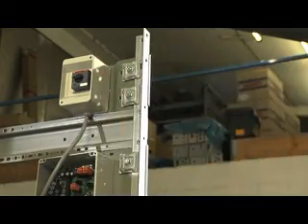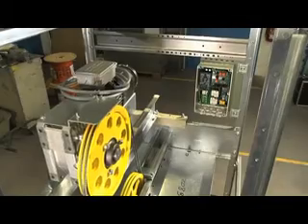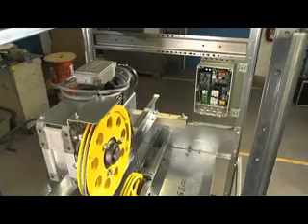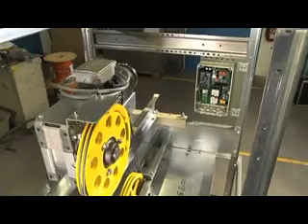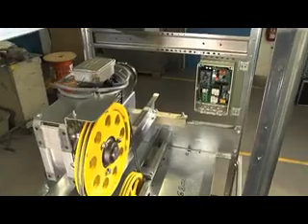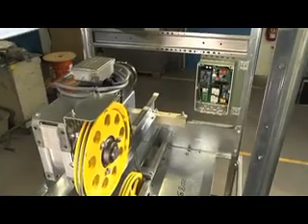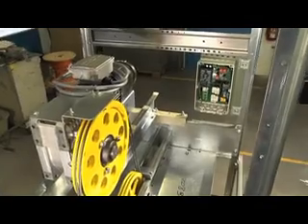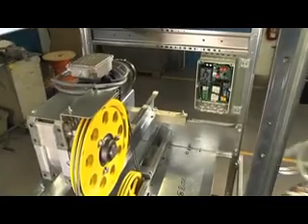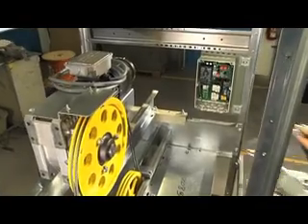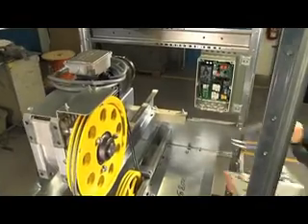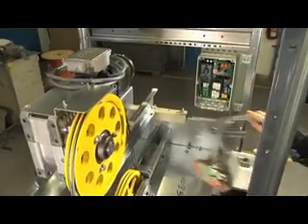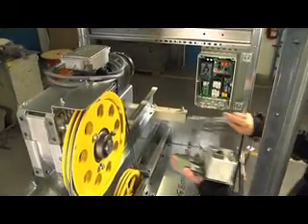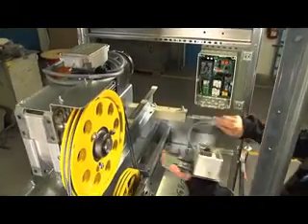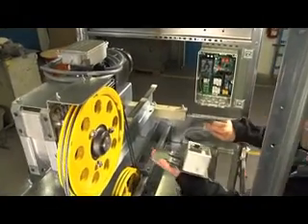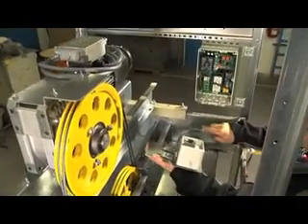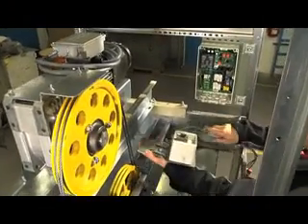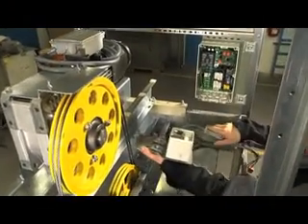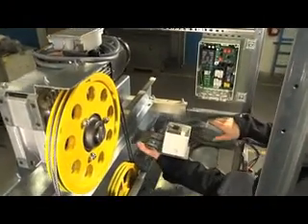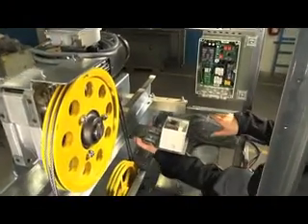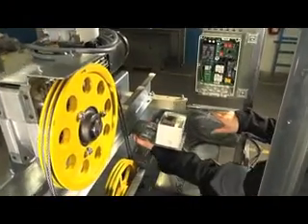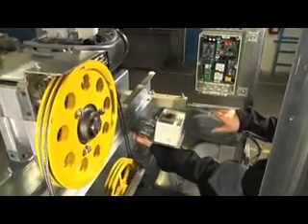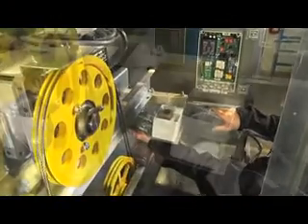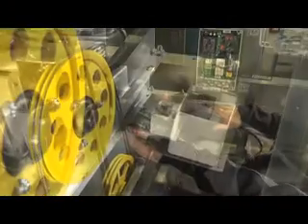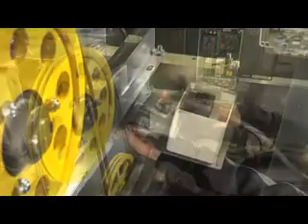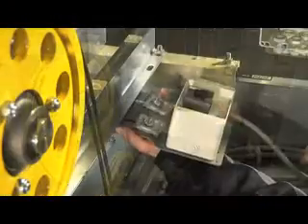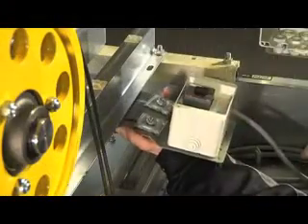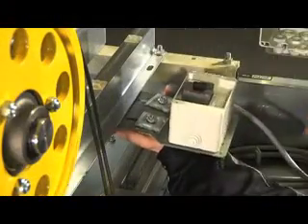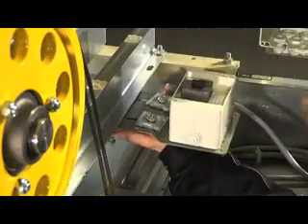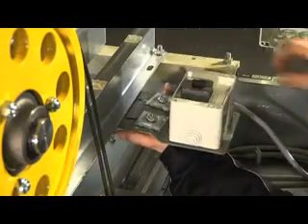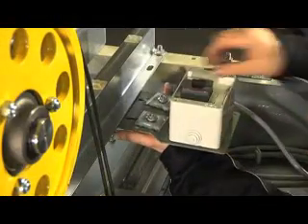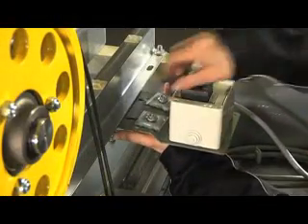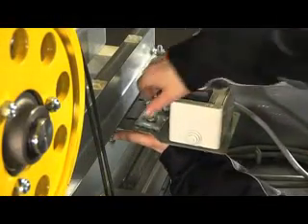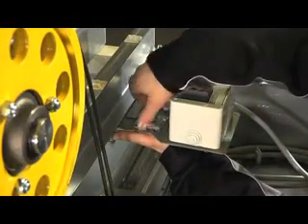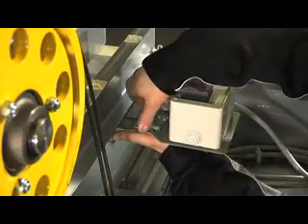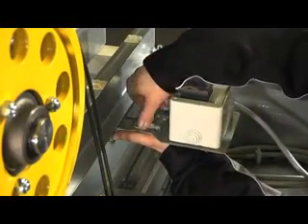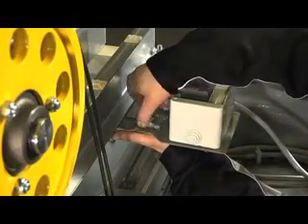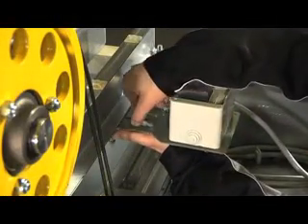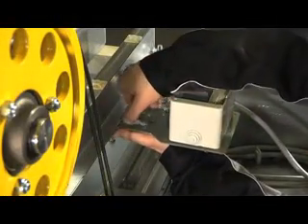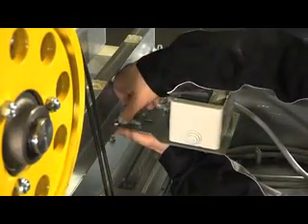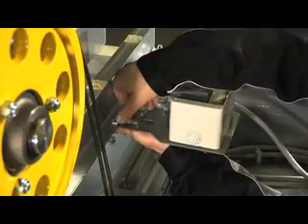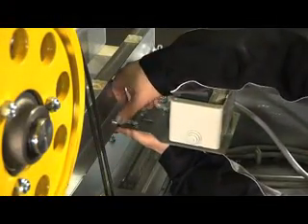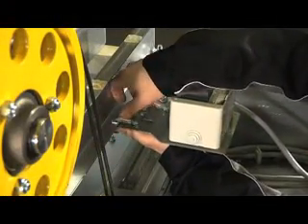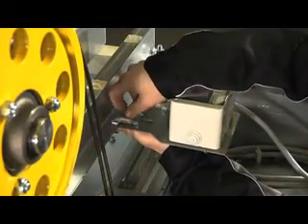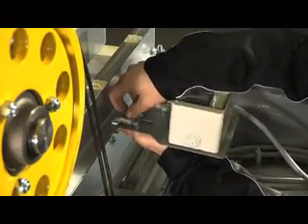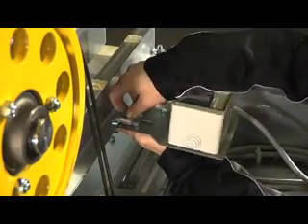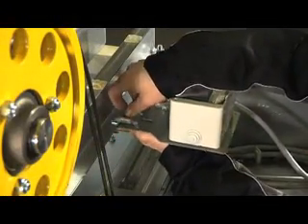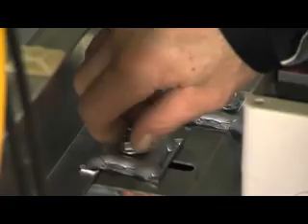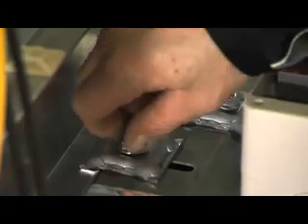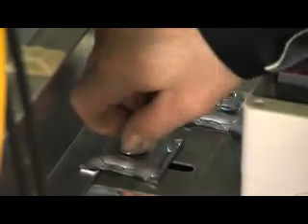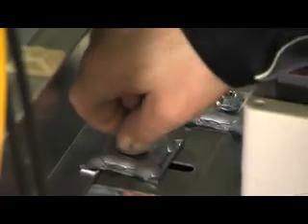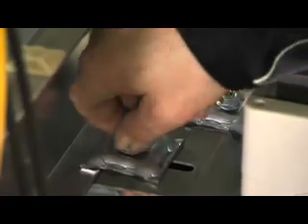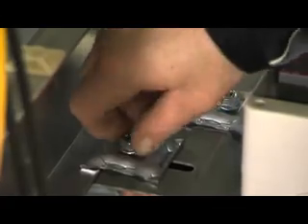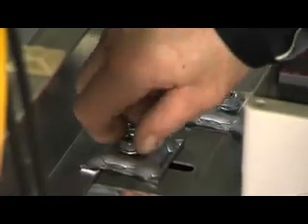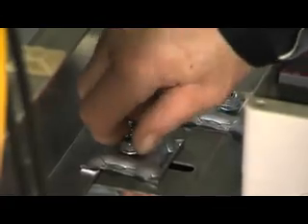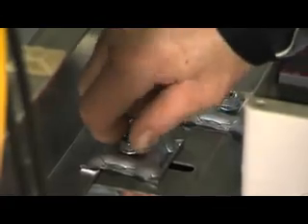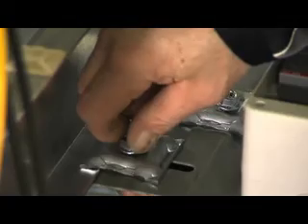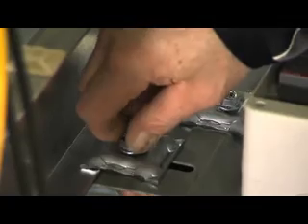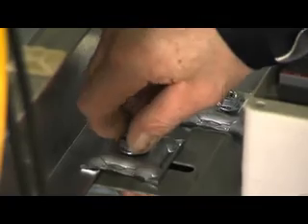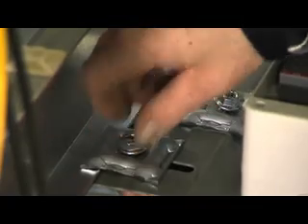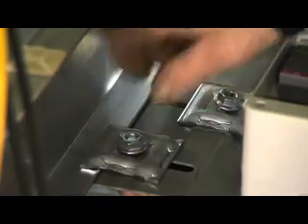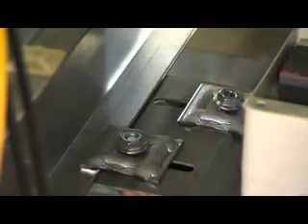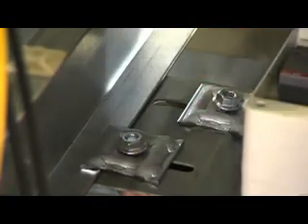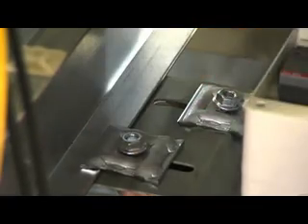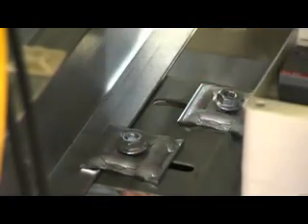If there is restricted space, it can be installed on the machine-room portal as well. But it must be reachable without any obstruction.